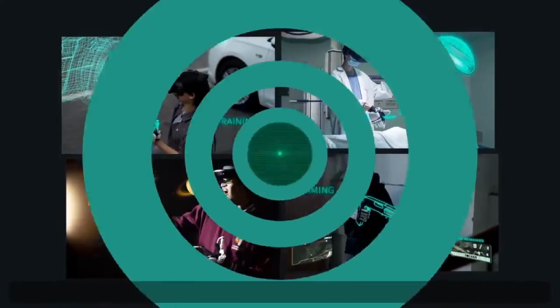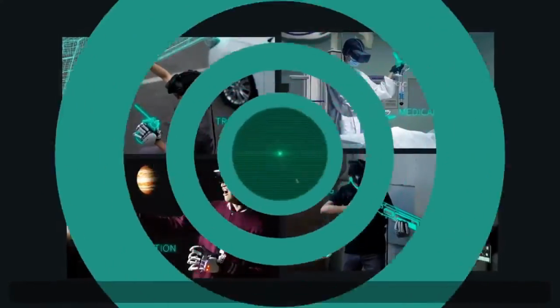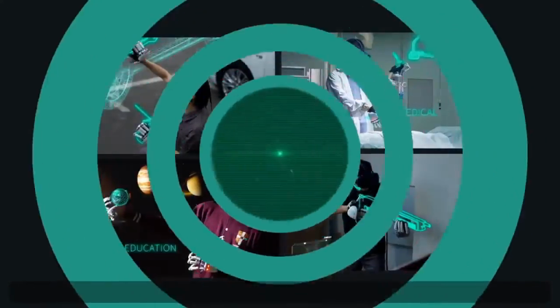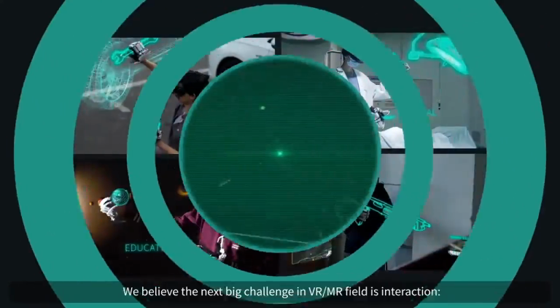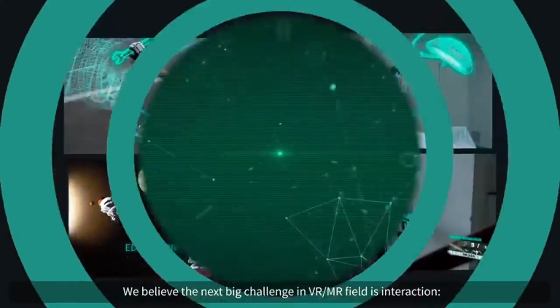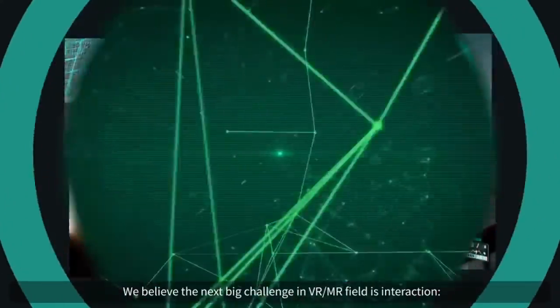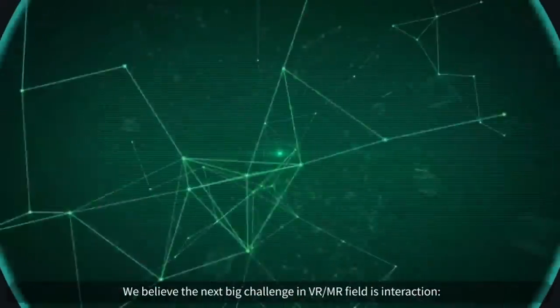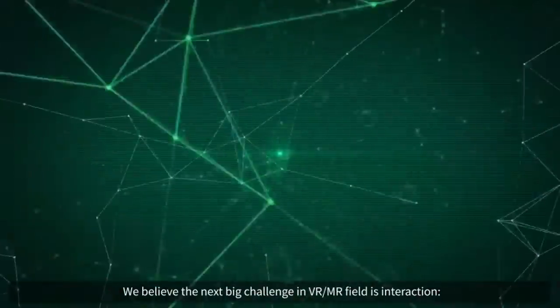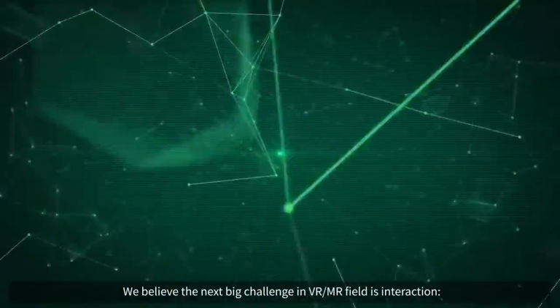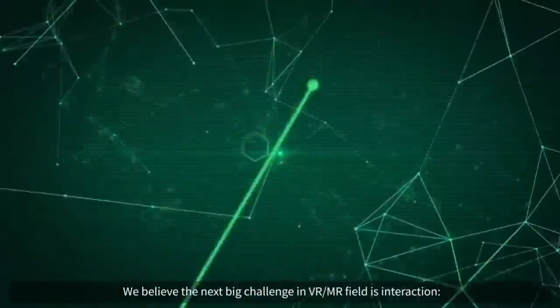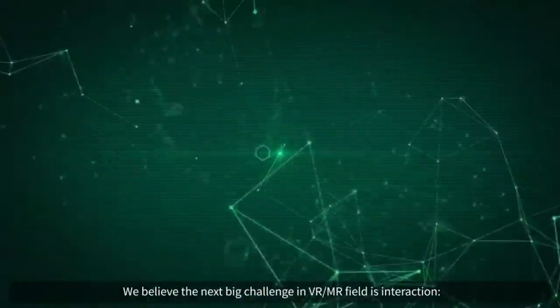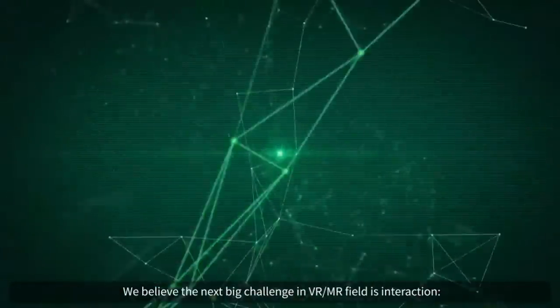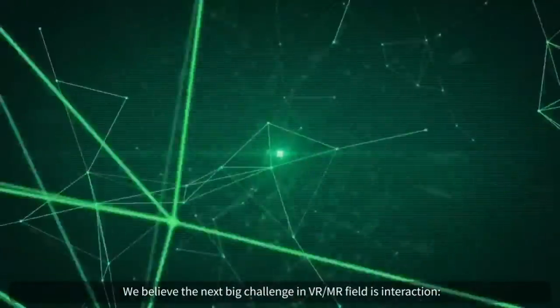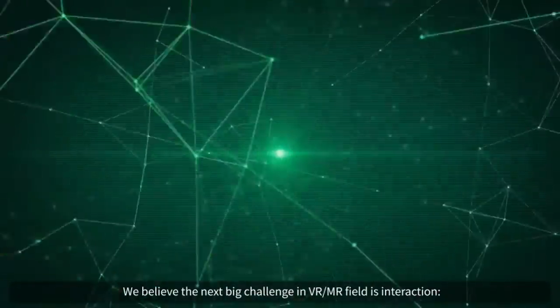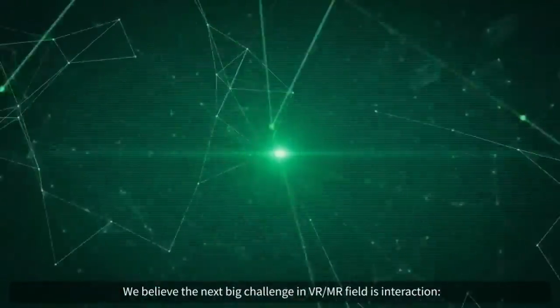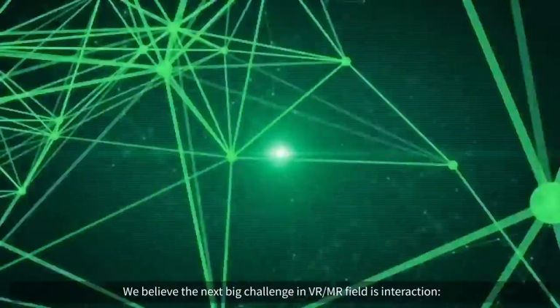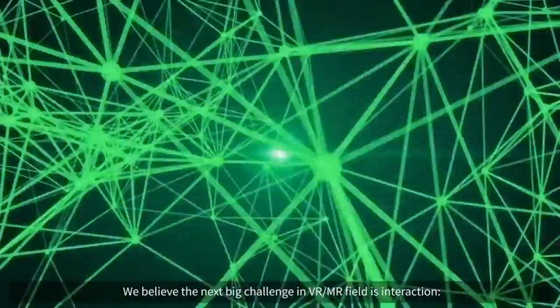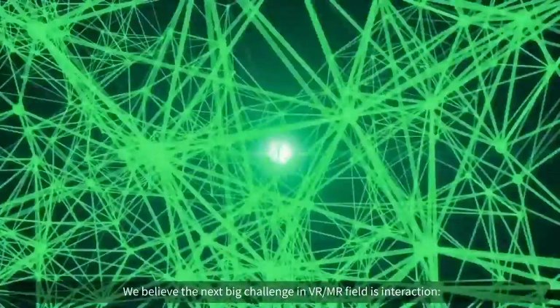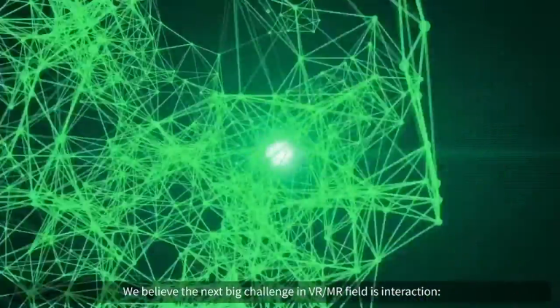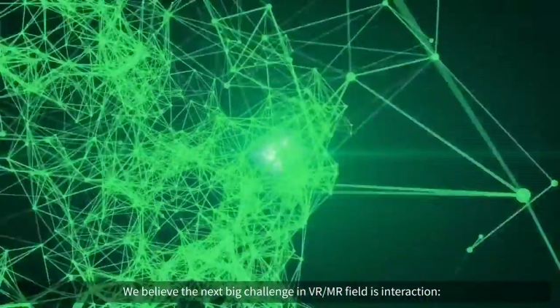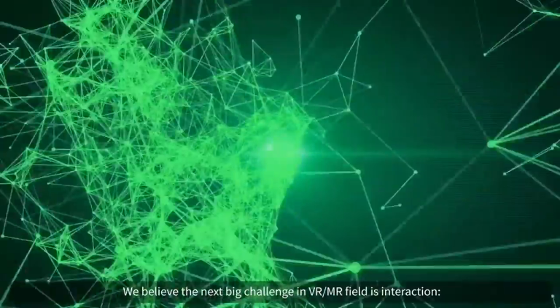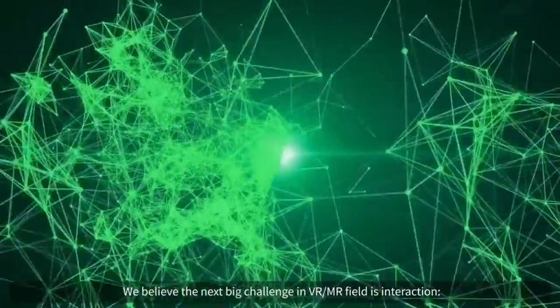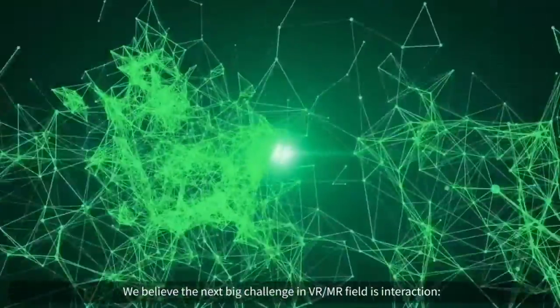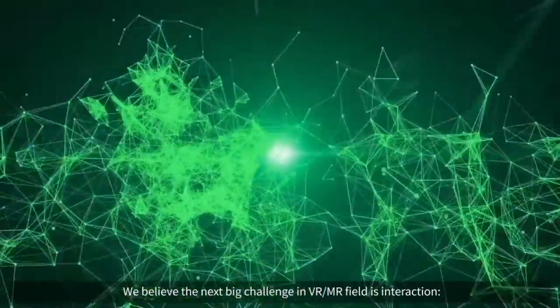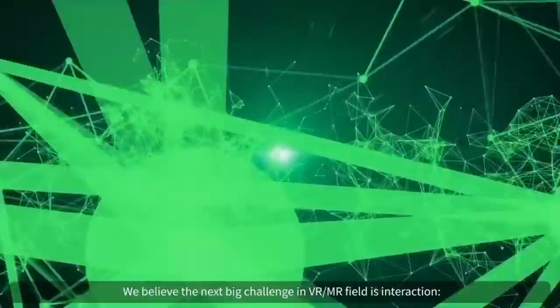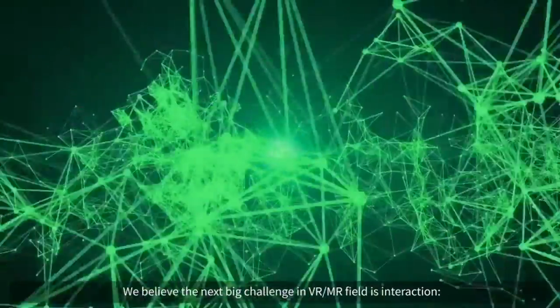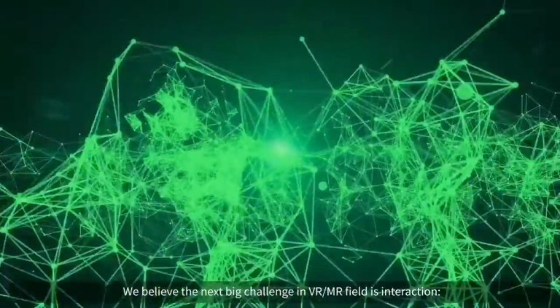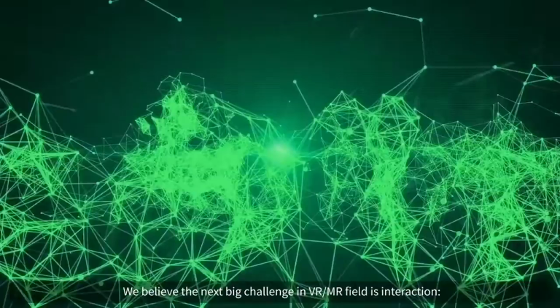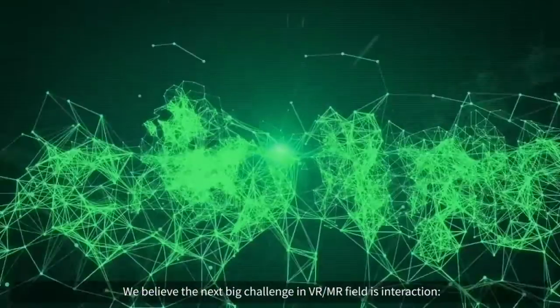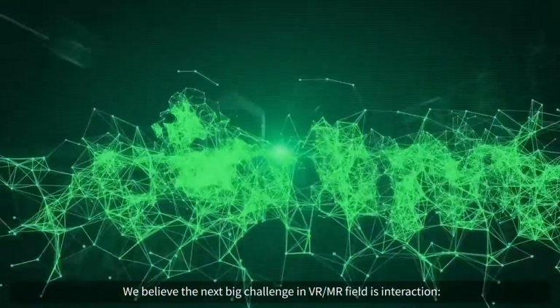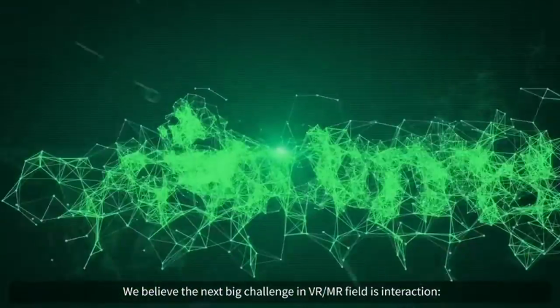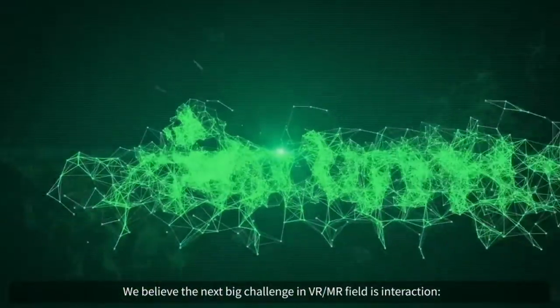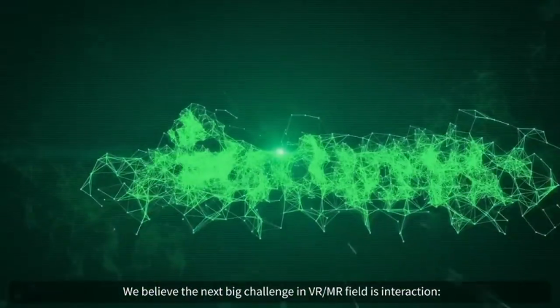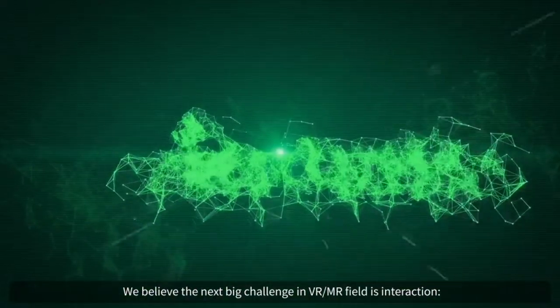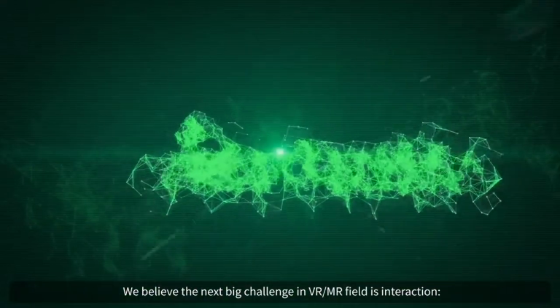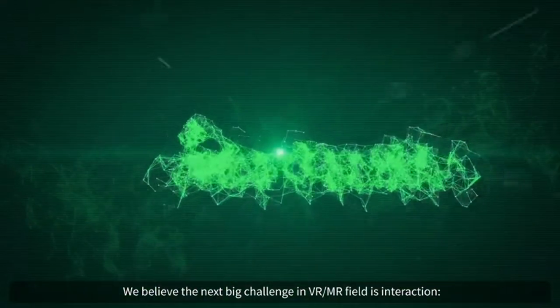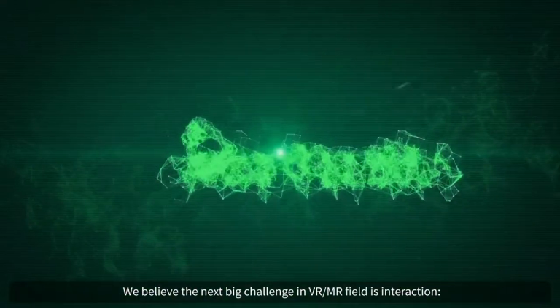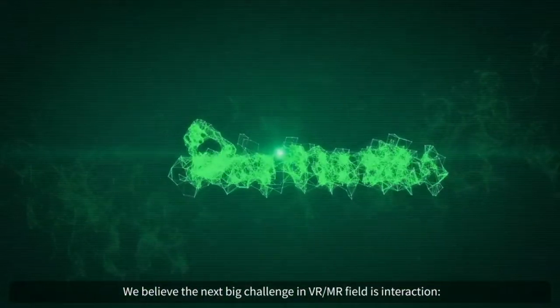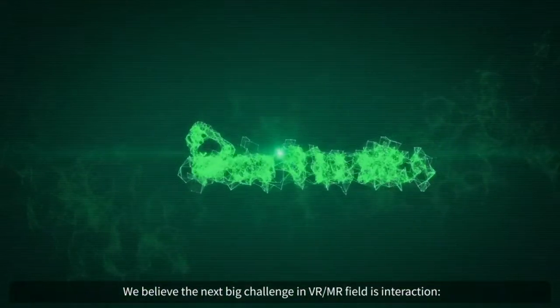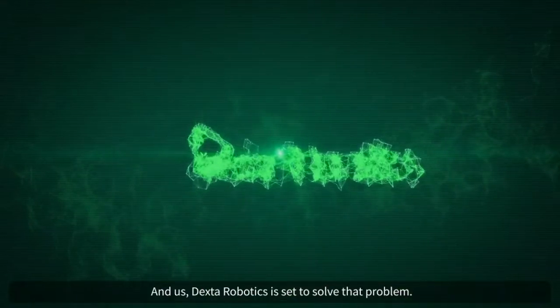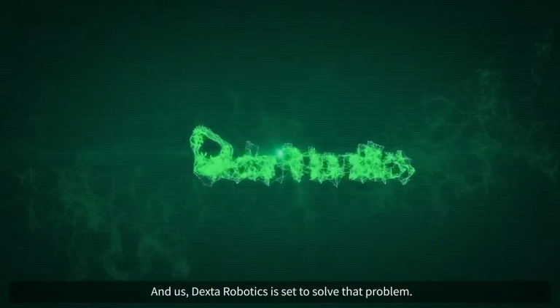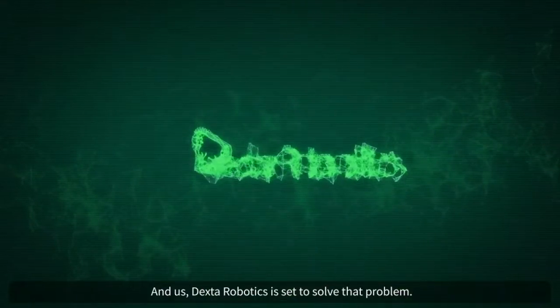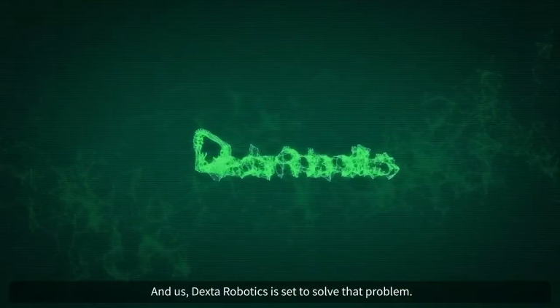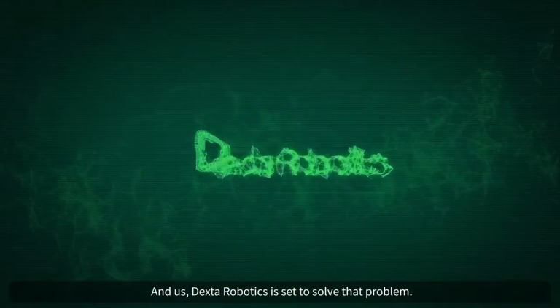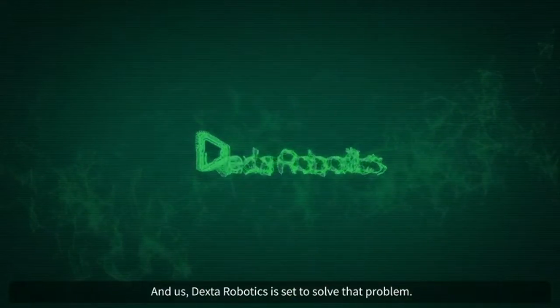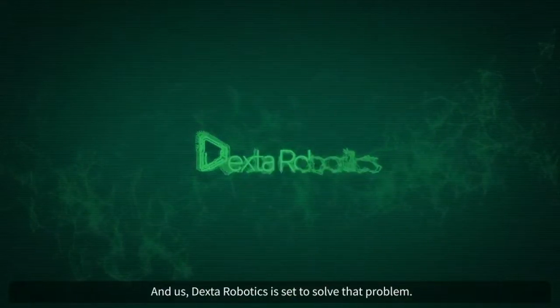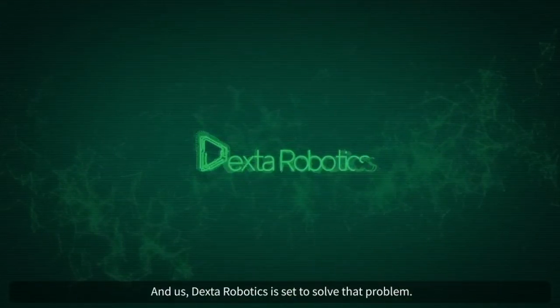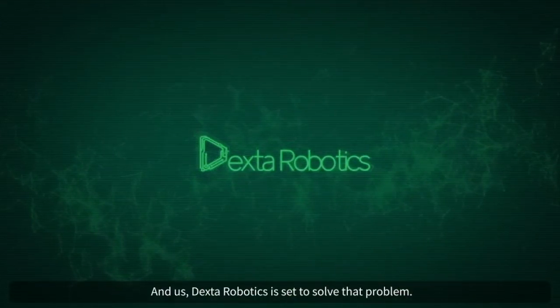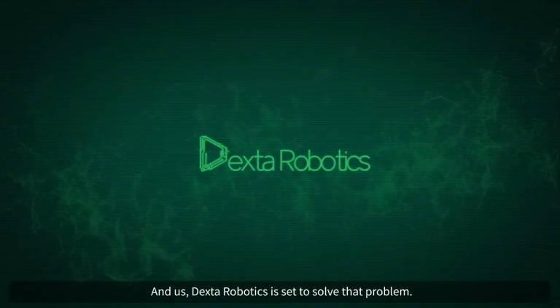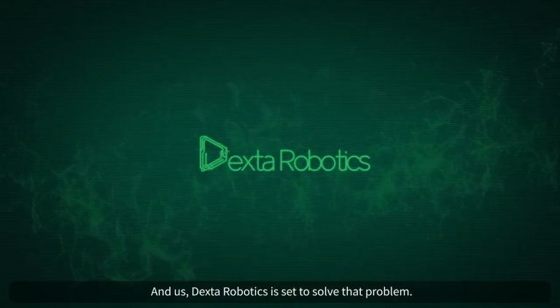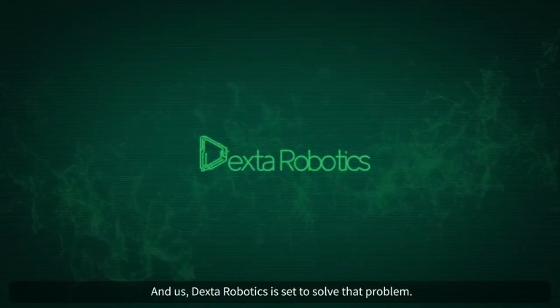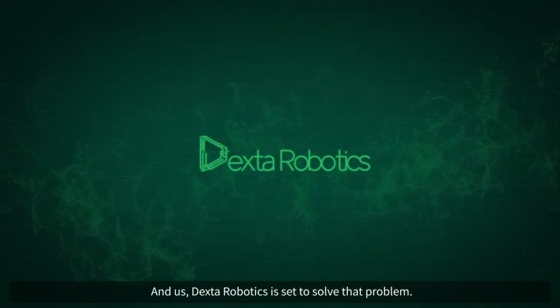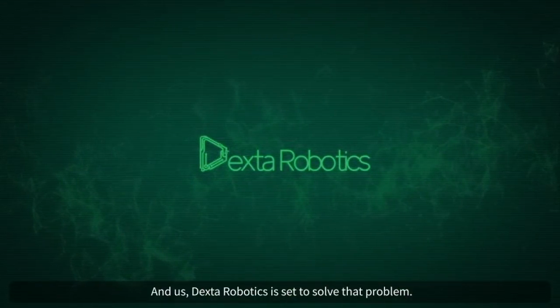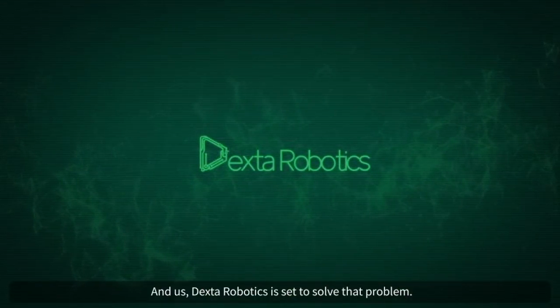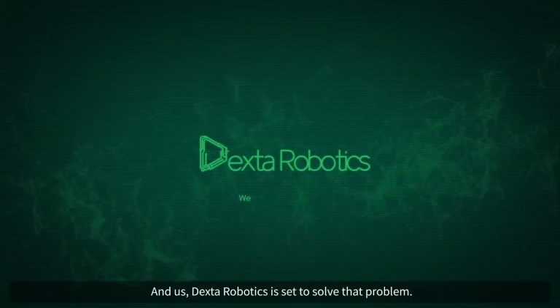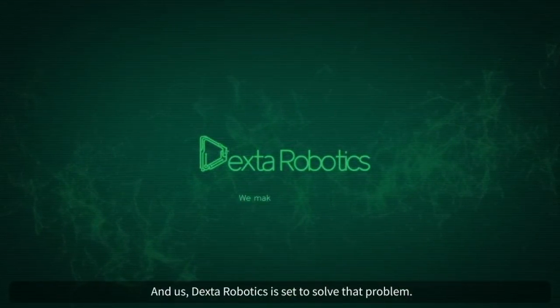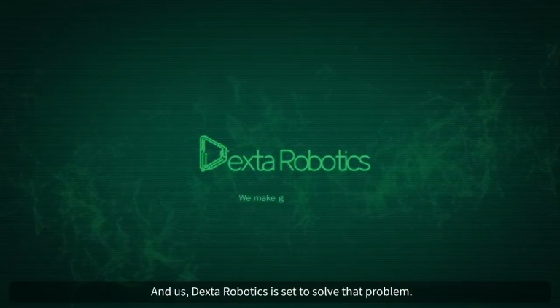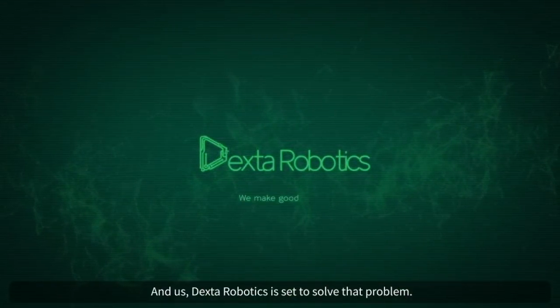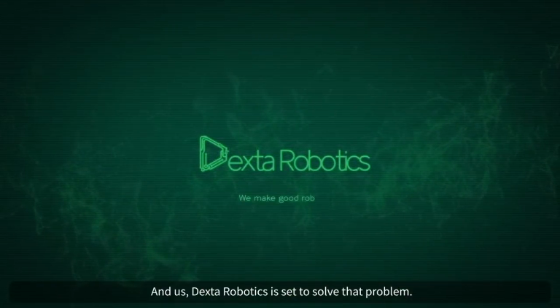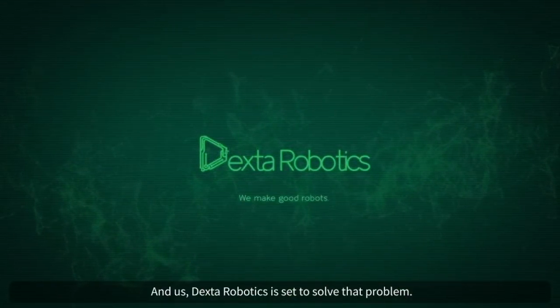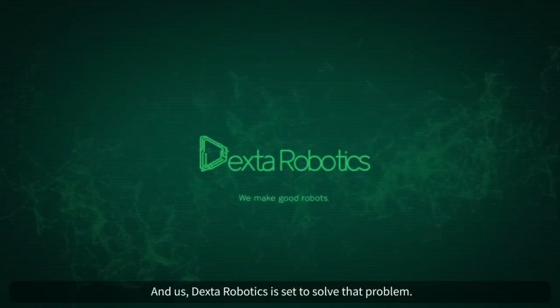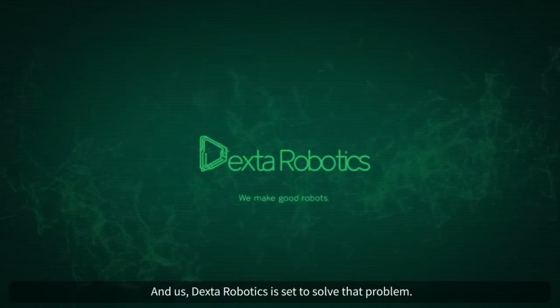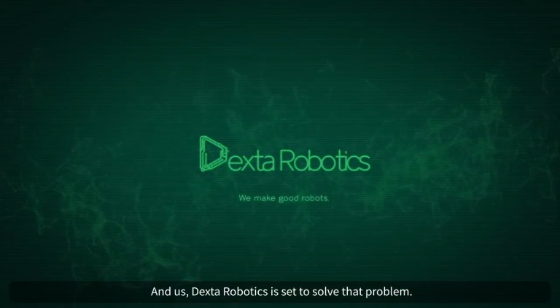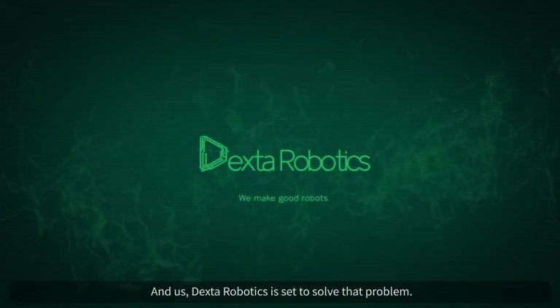We believe the next big challenge in the VR/MR field is interaction, and us, Dexar Robotics, is set to solve that problem.